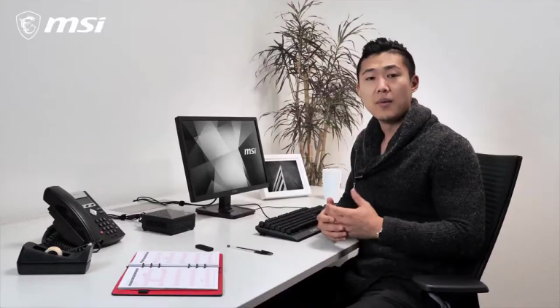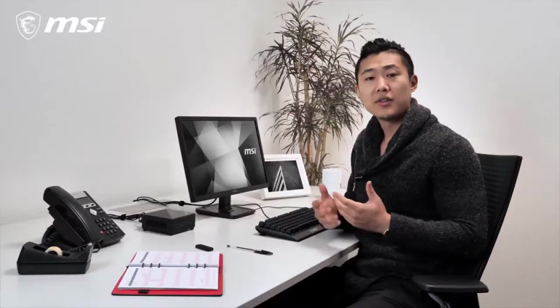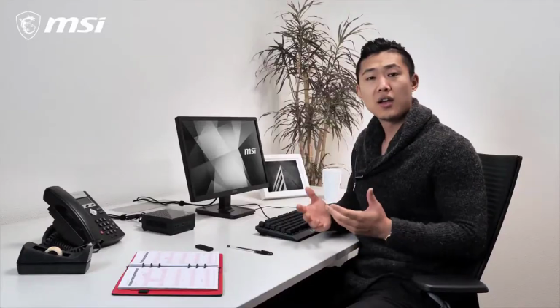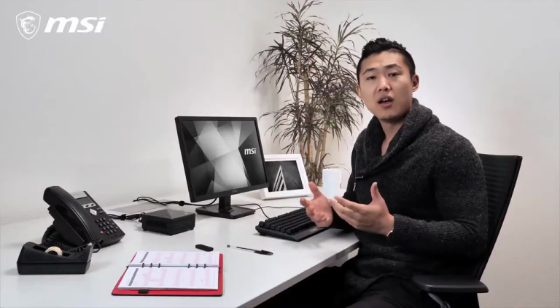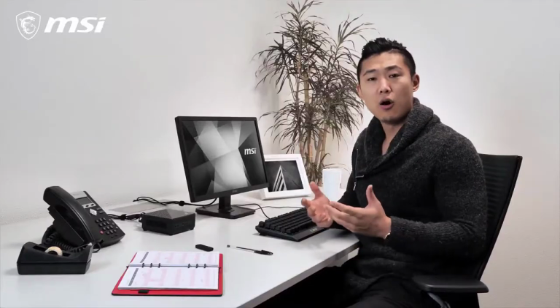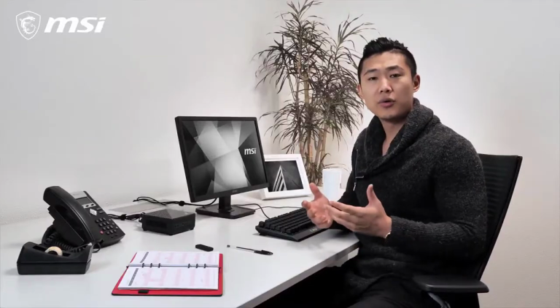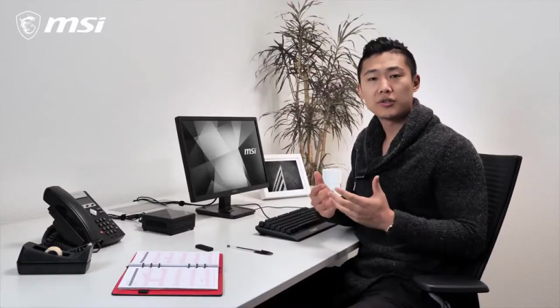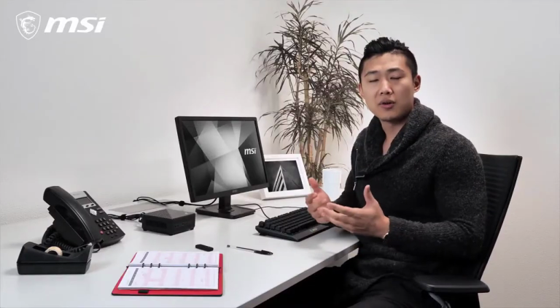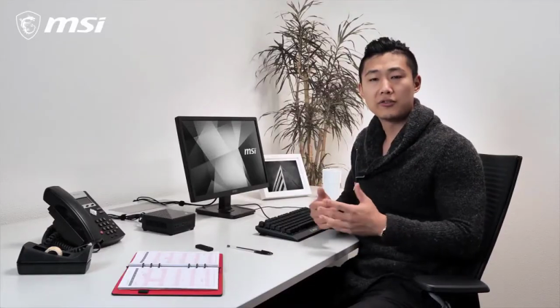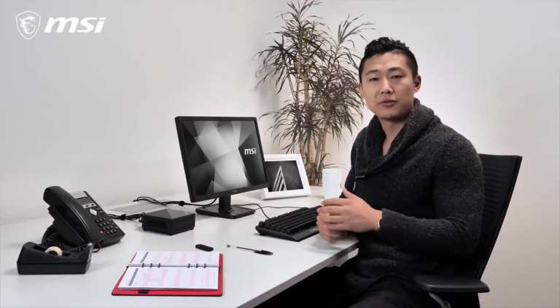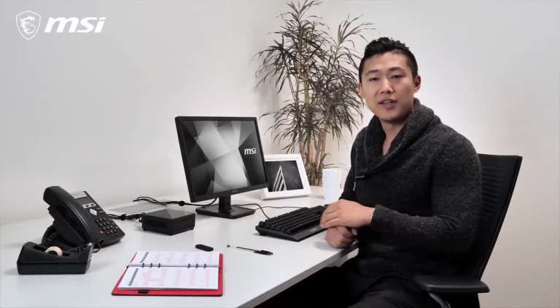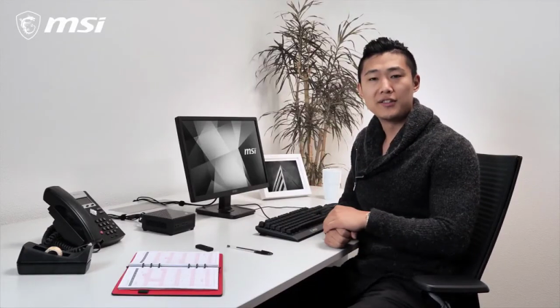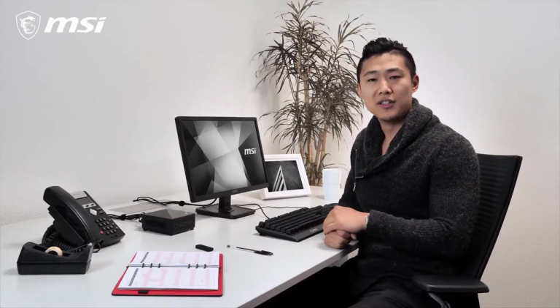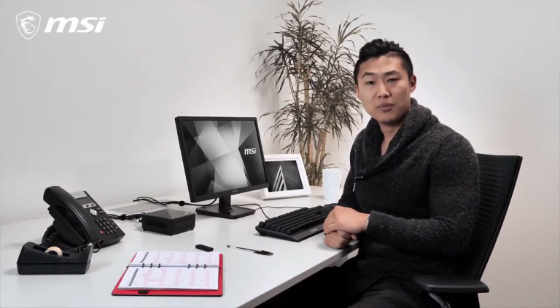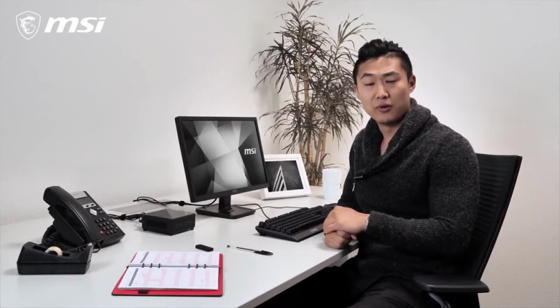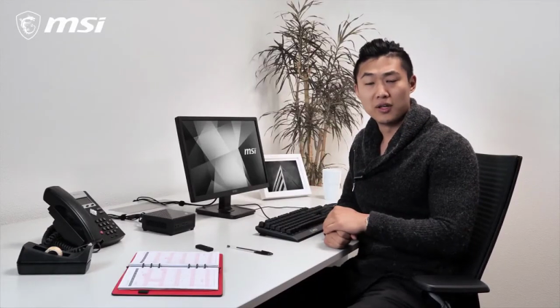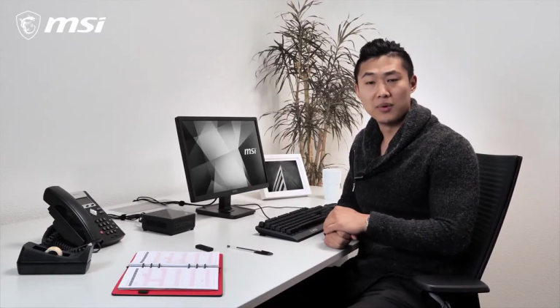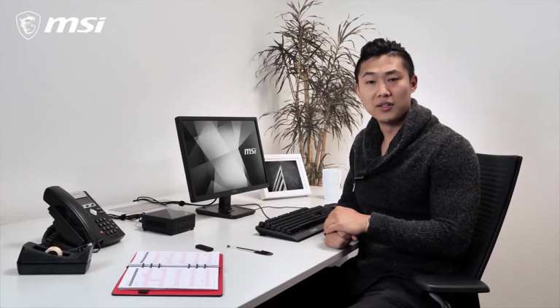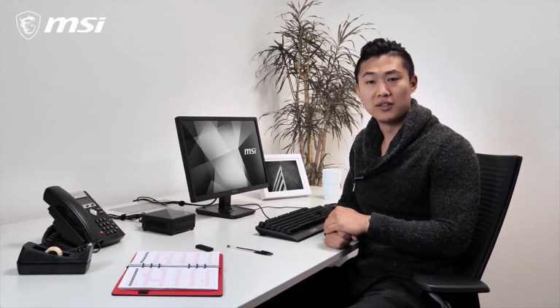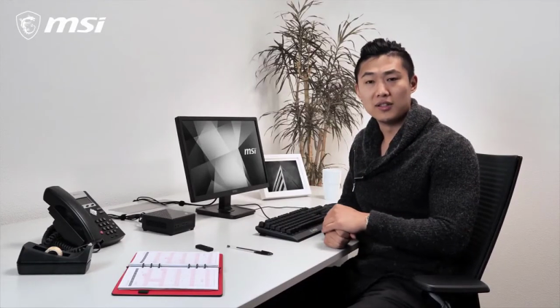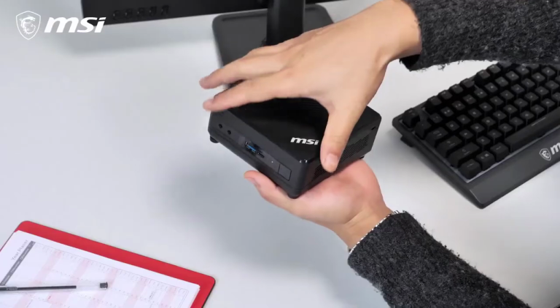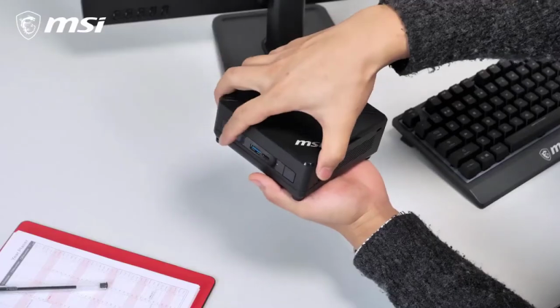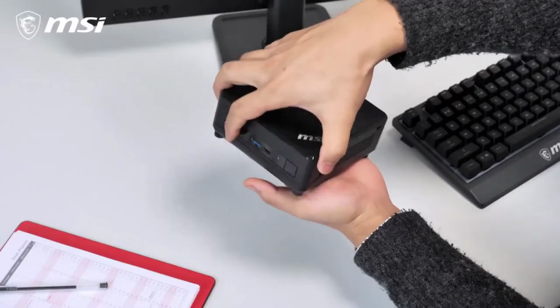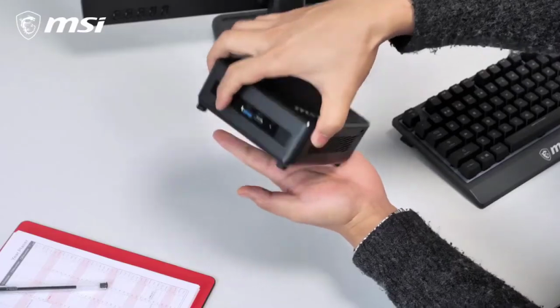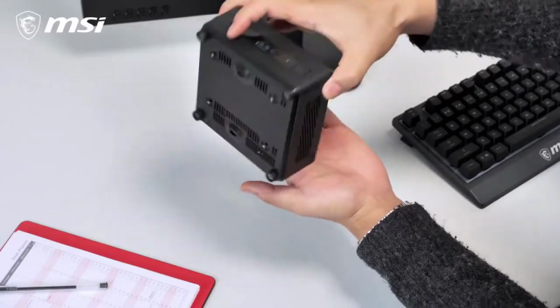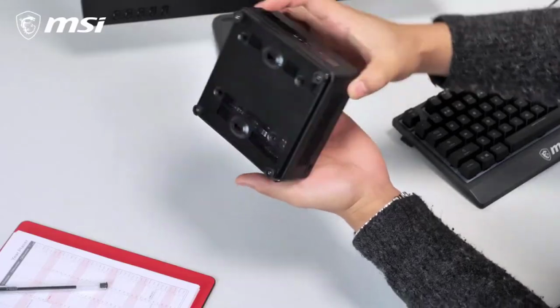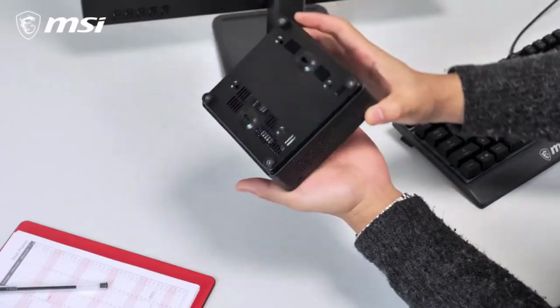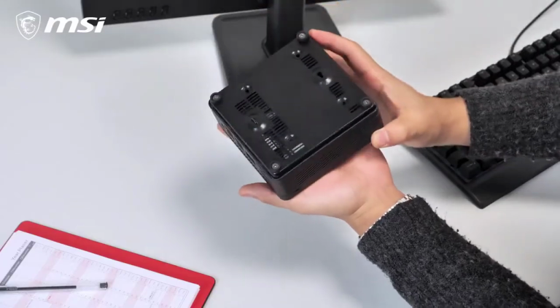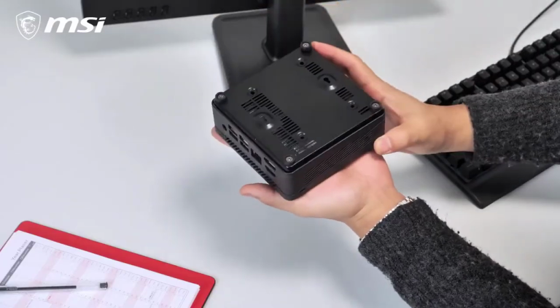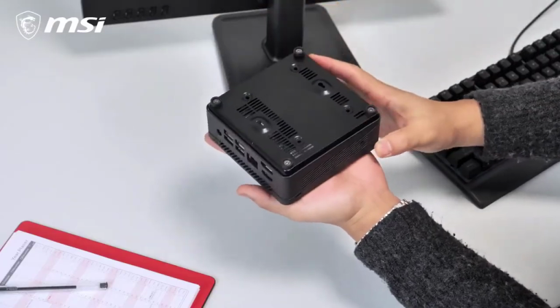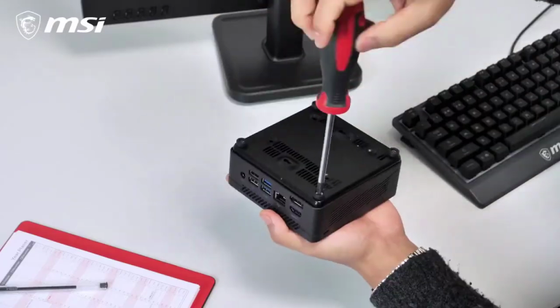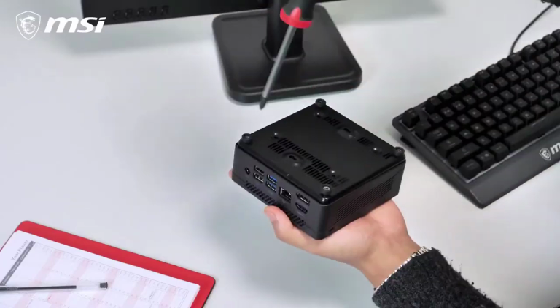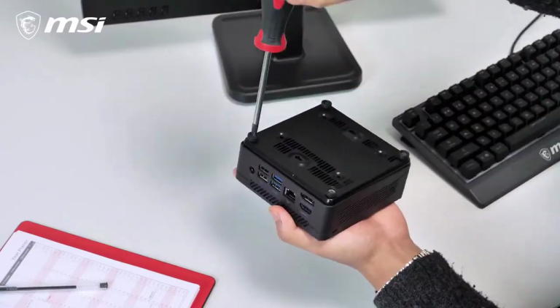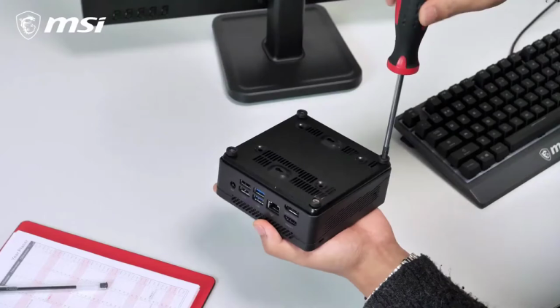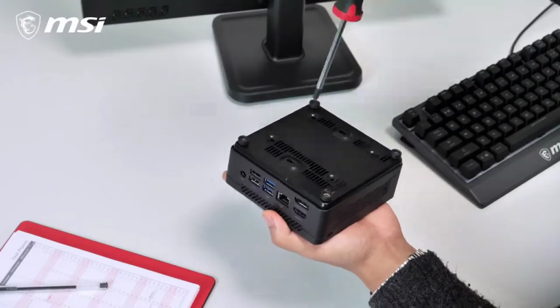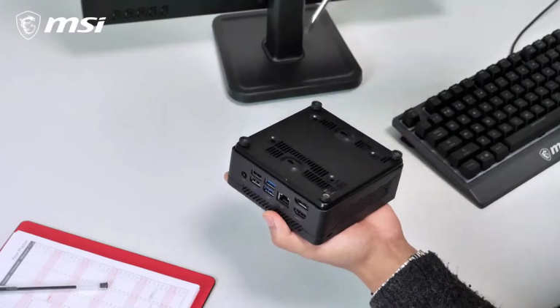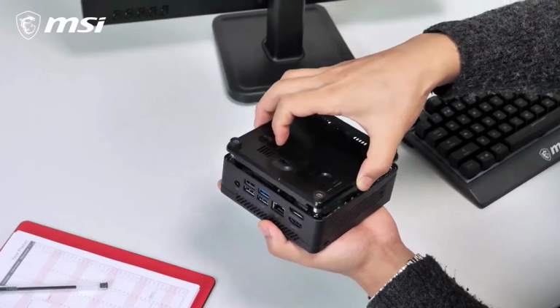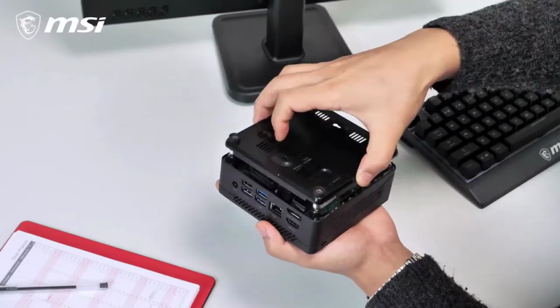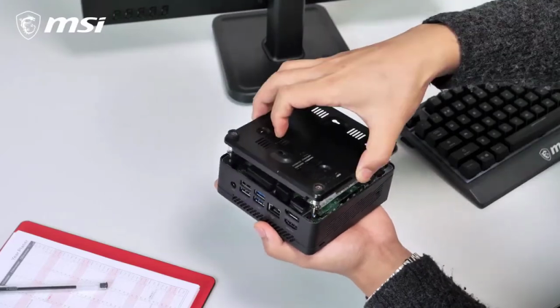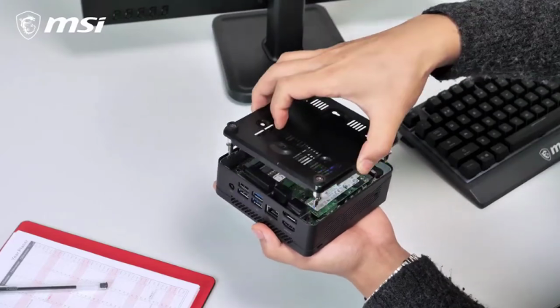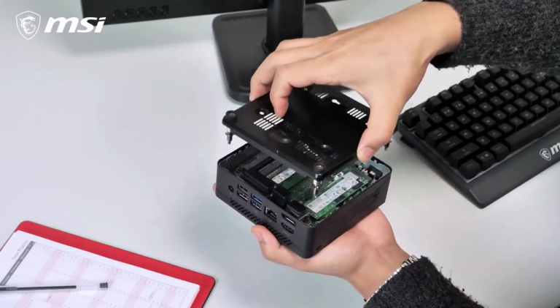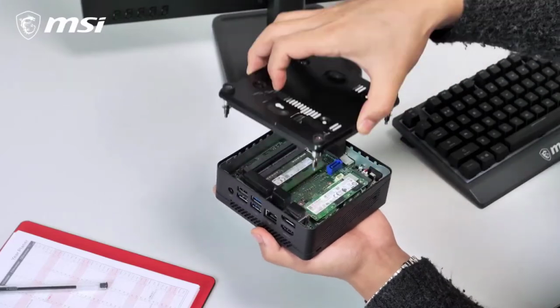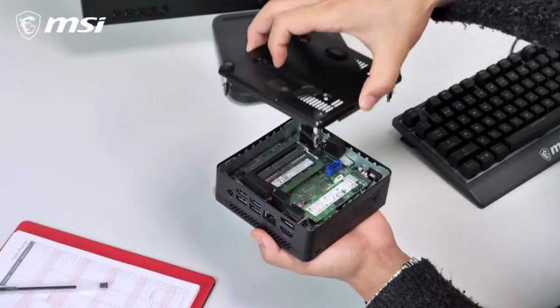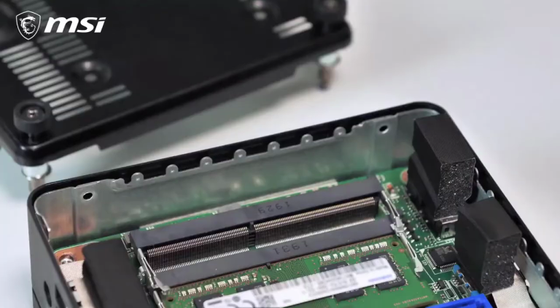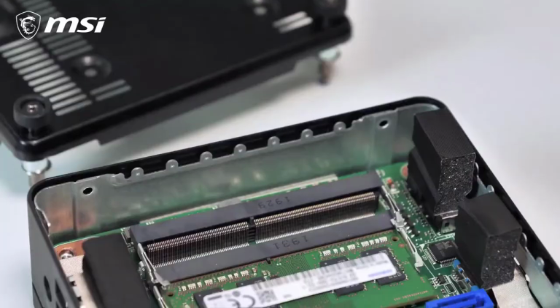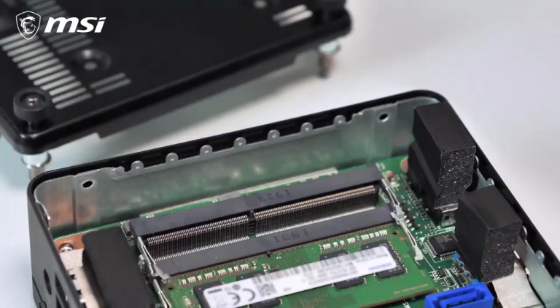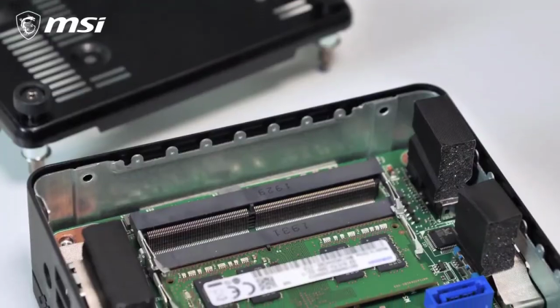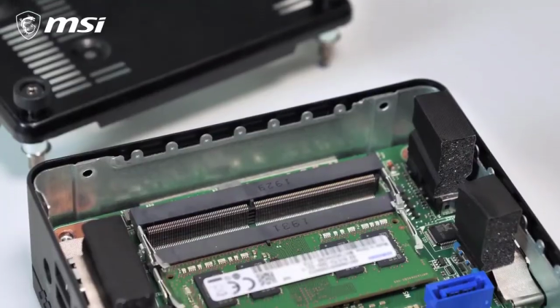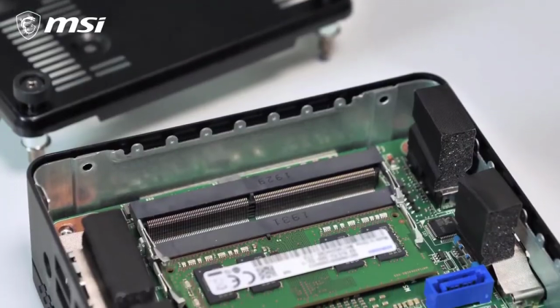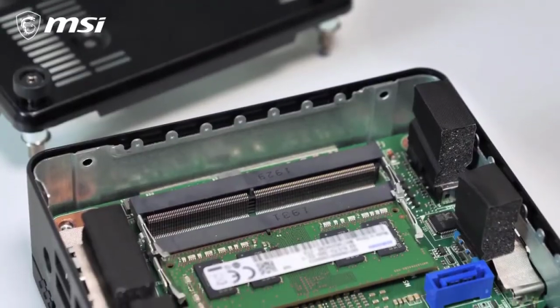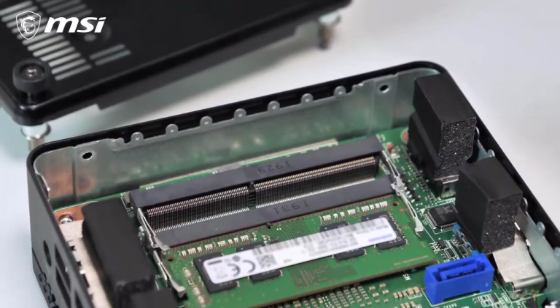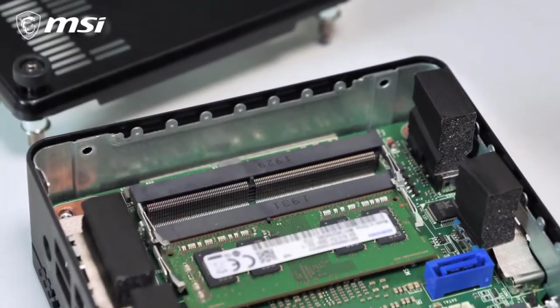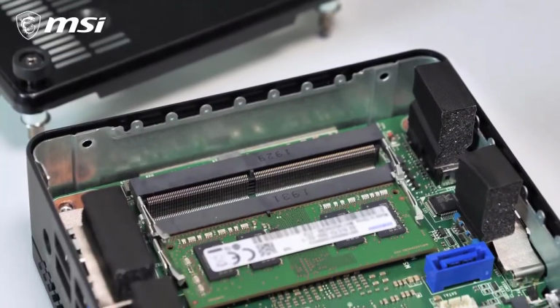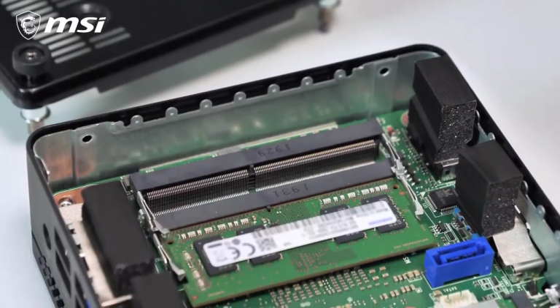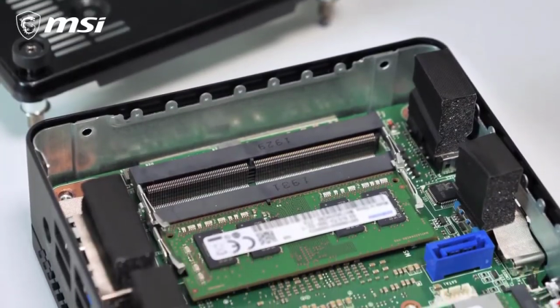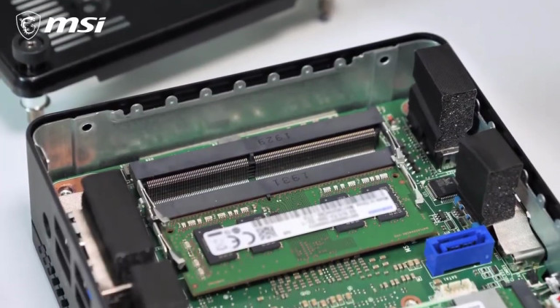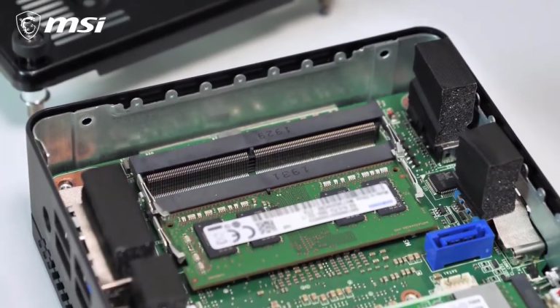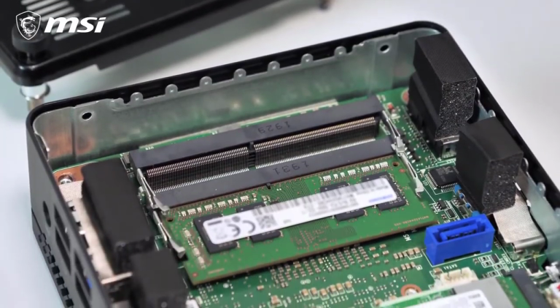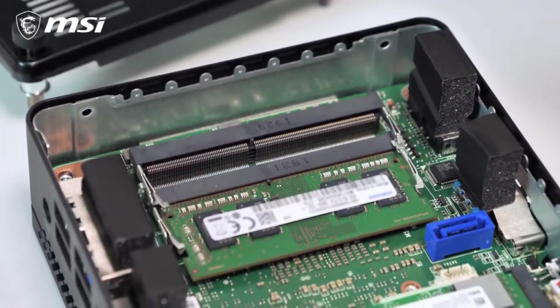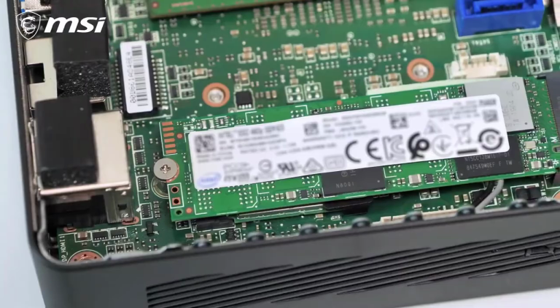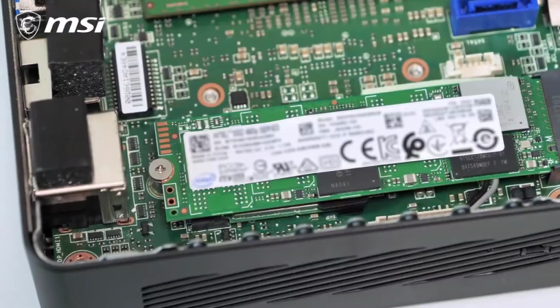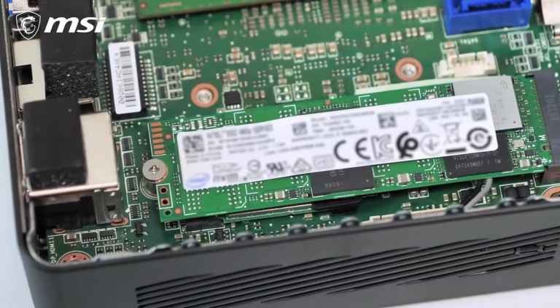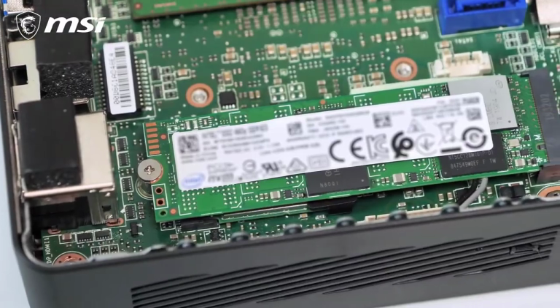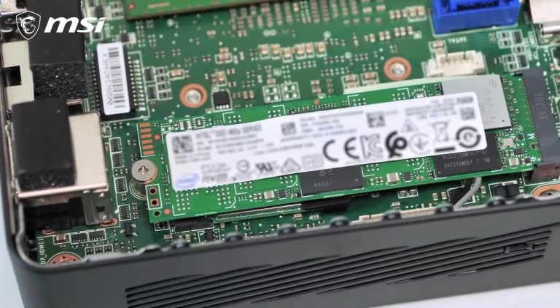MSI always strives for easy upgradability. On the QB5, the SSD and memory modules are seamlessly accessed through the bottom for upgrading.